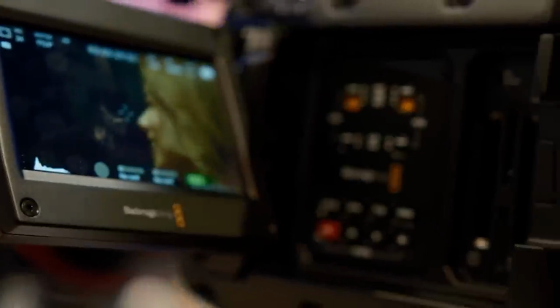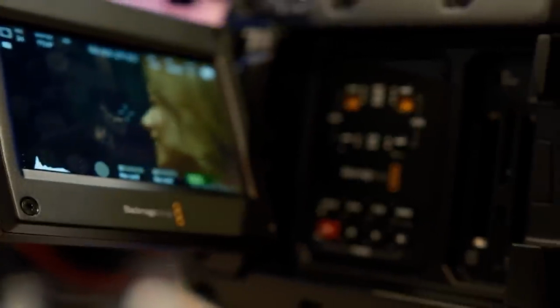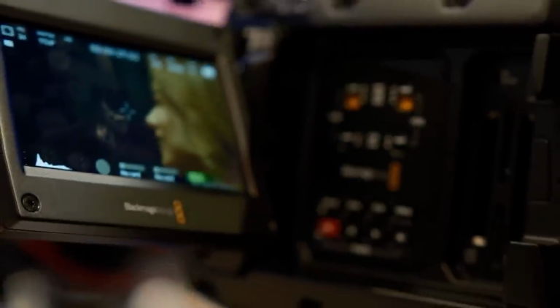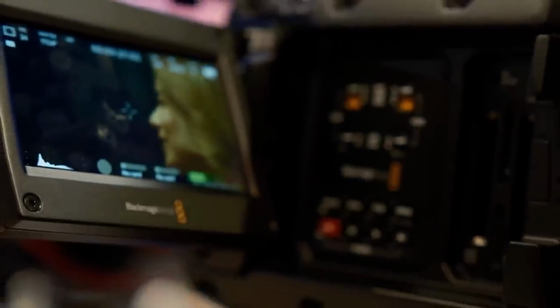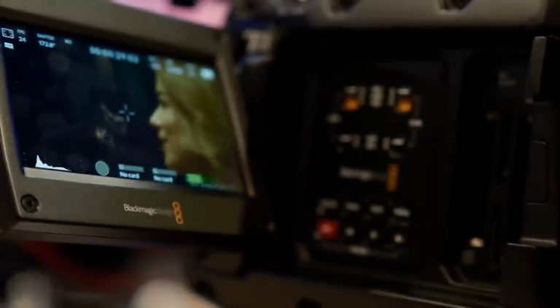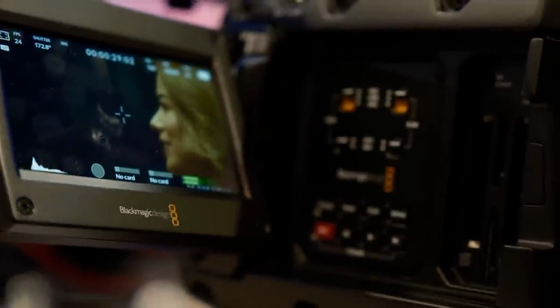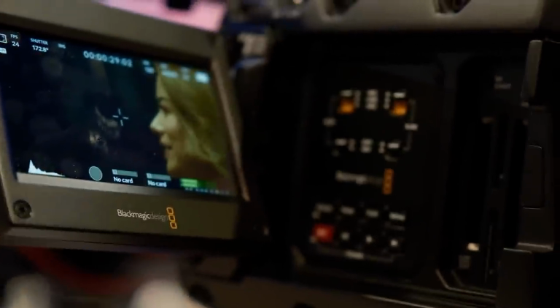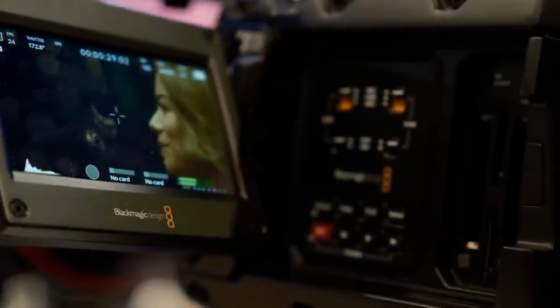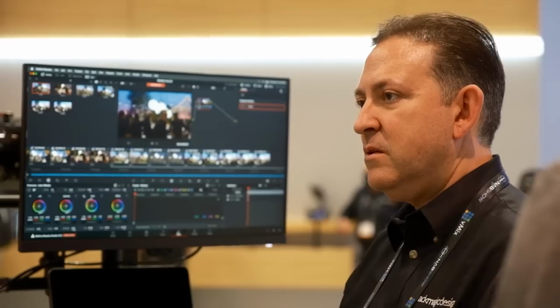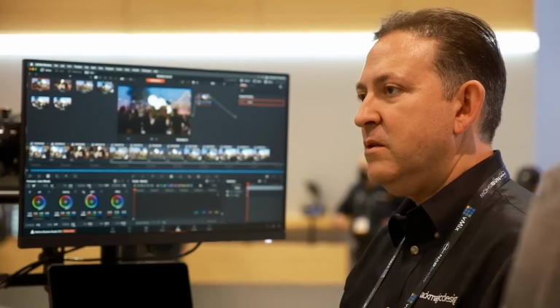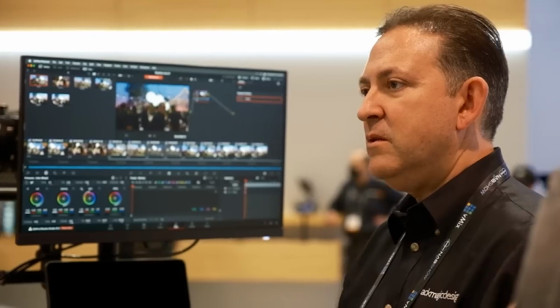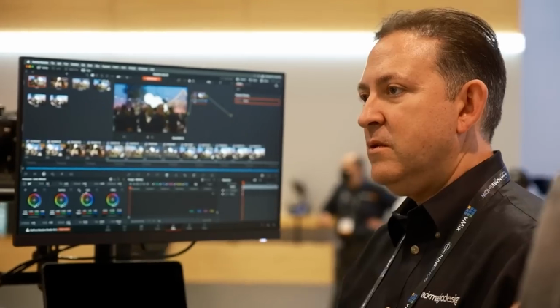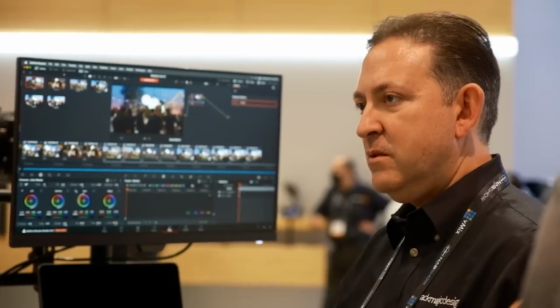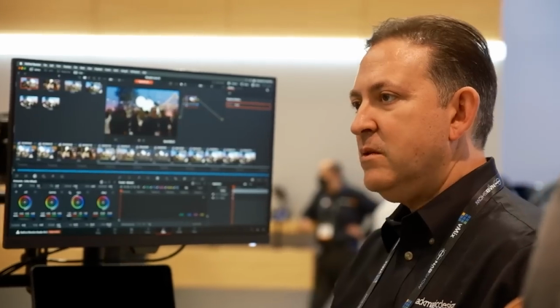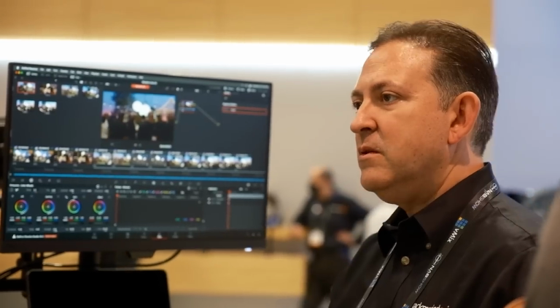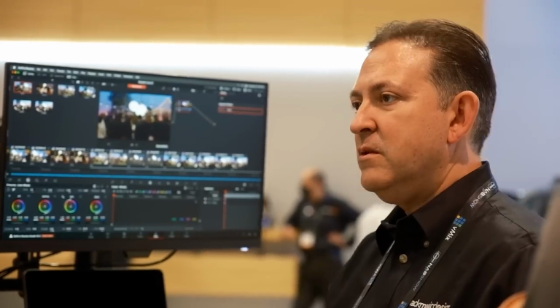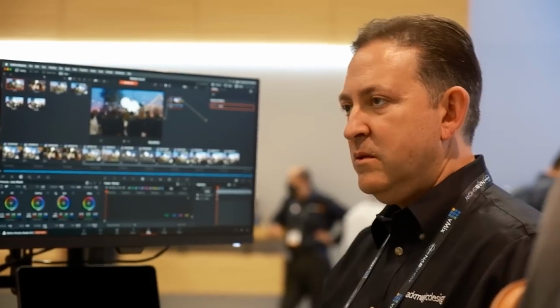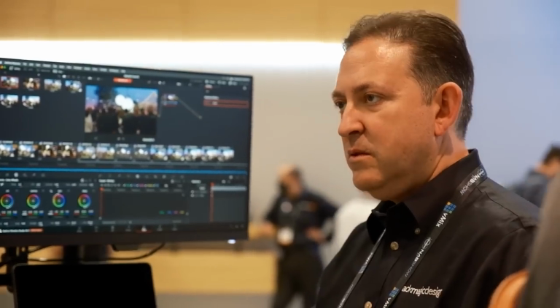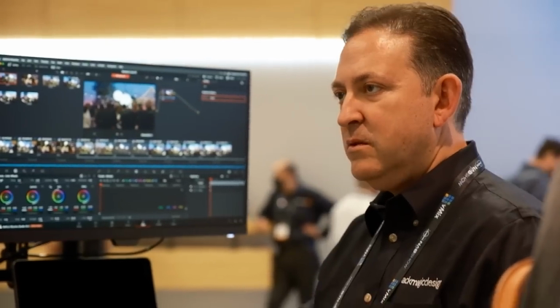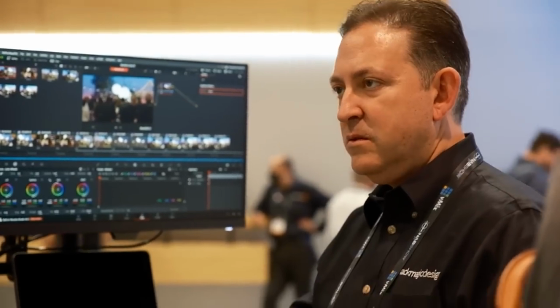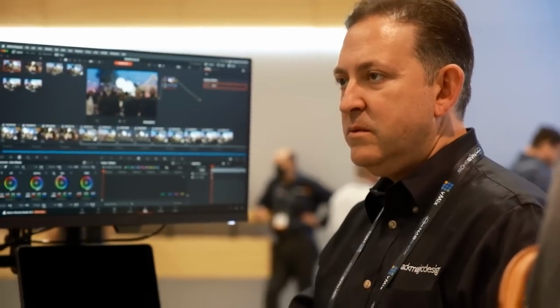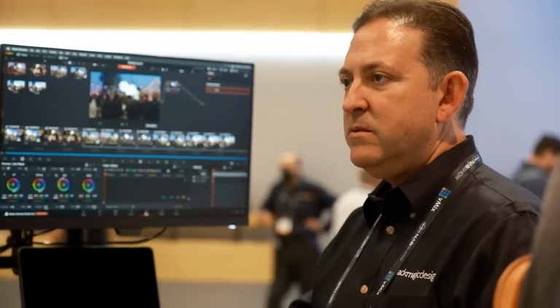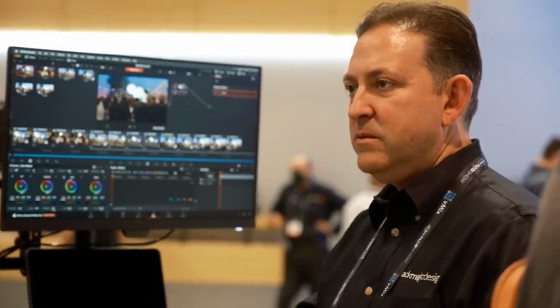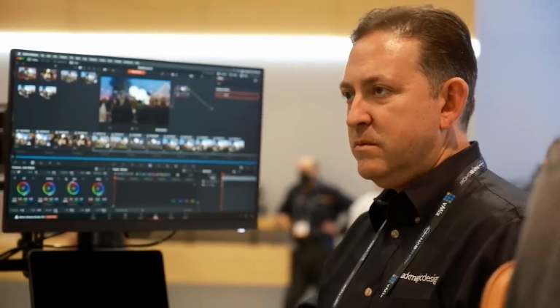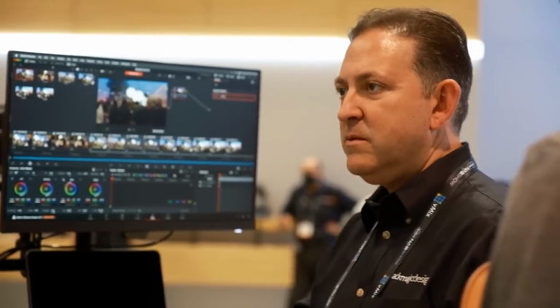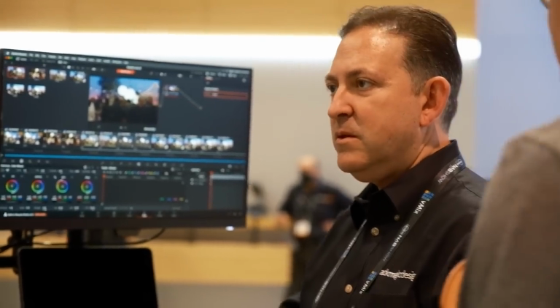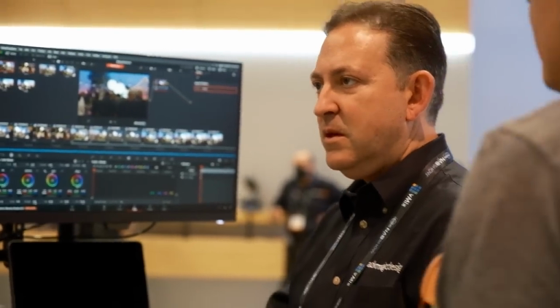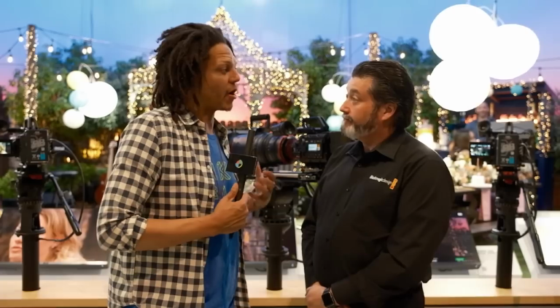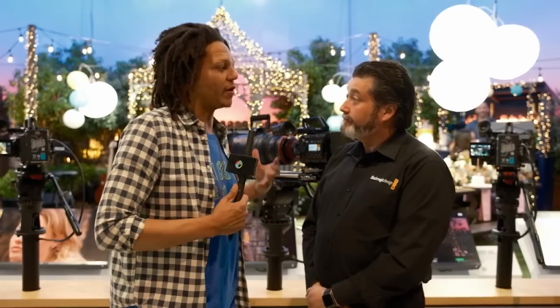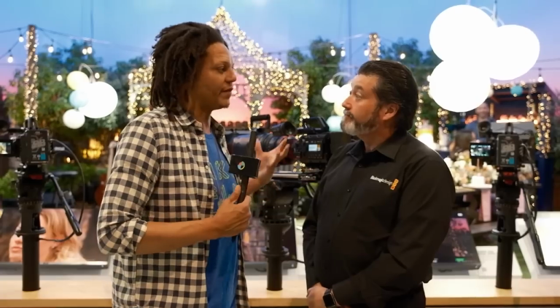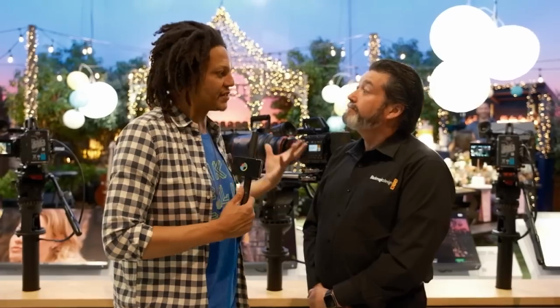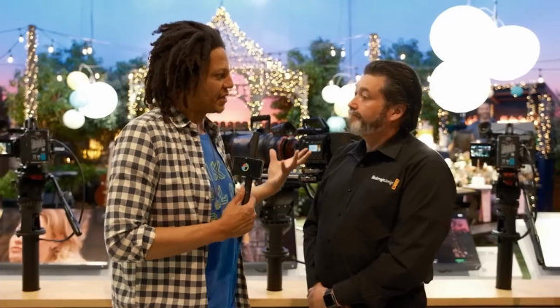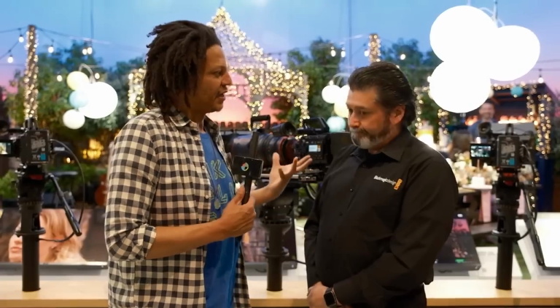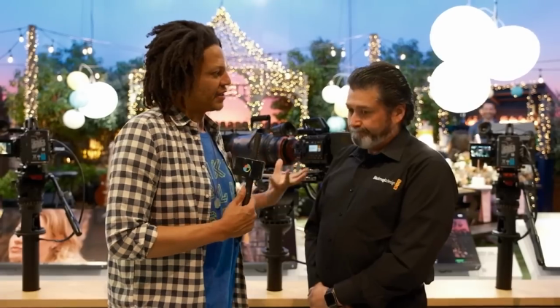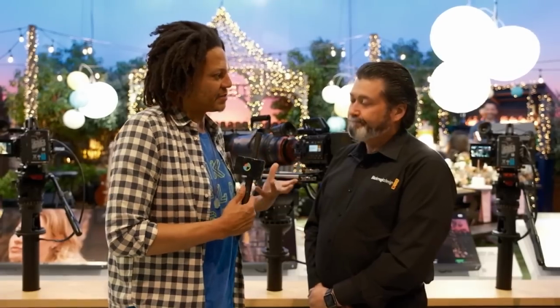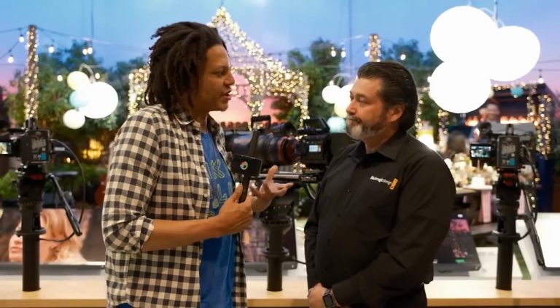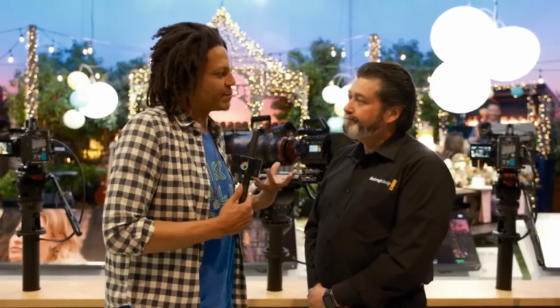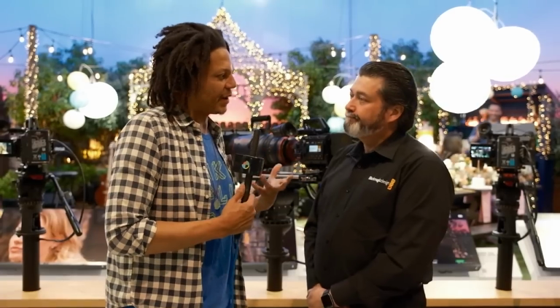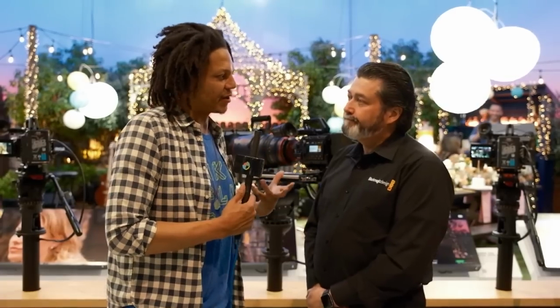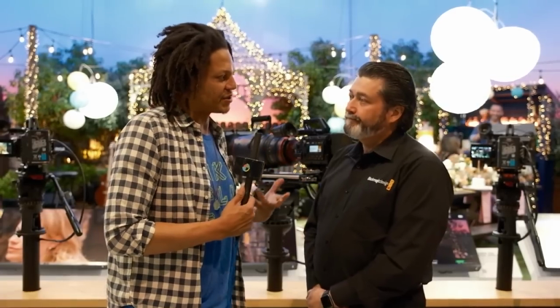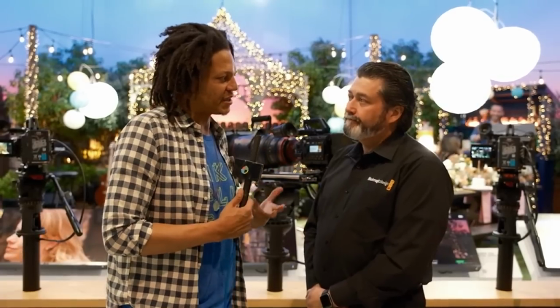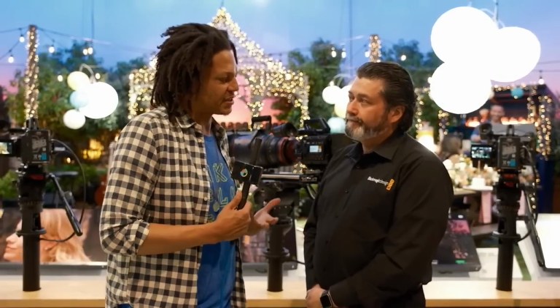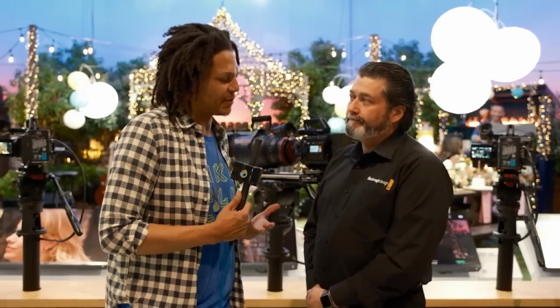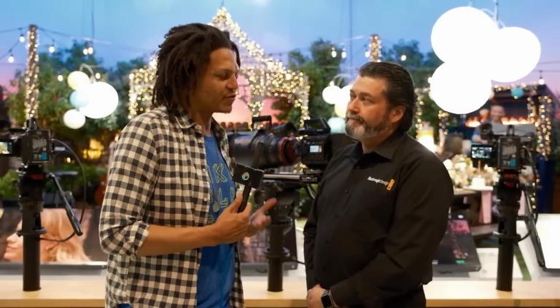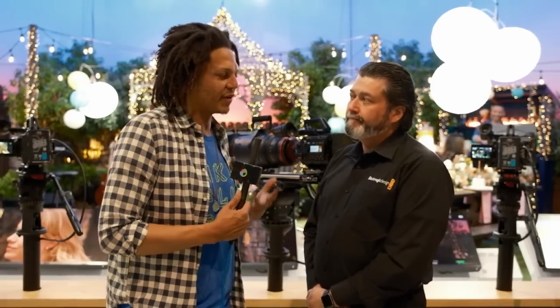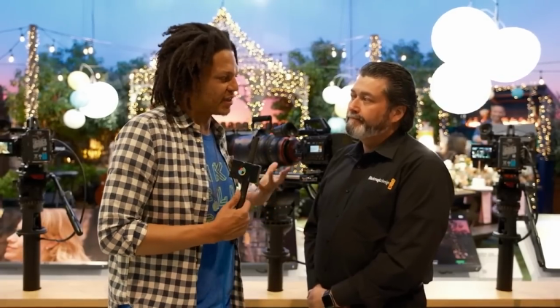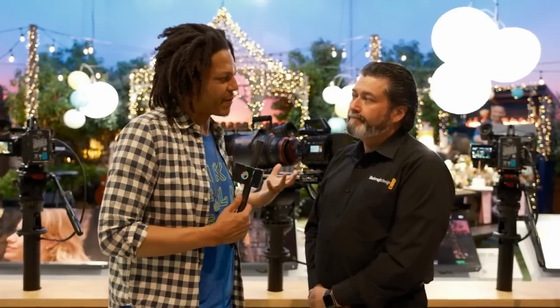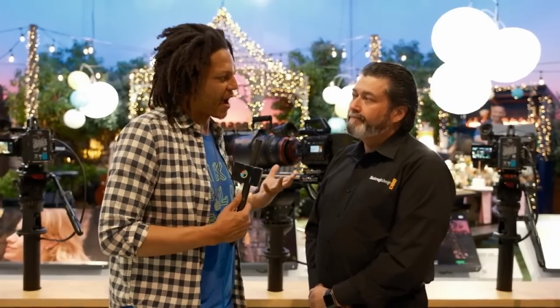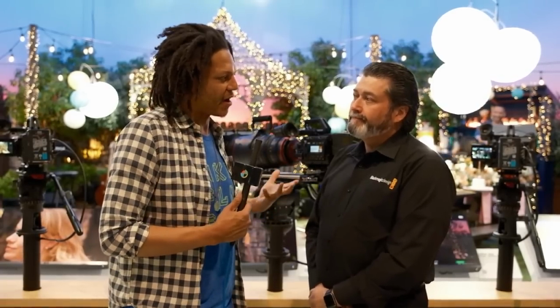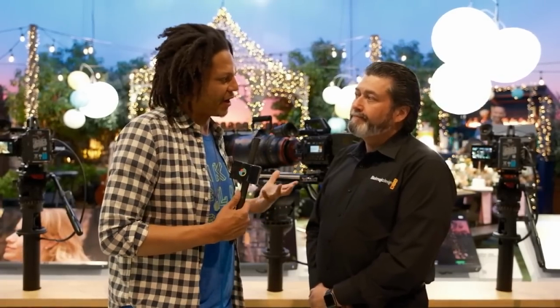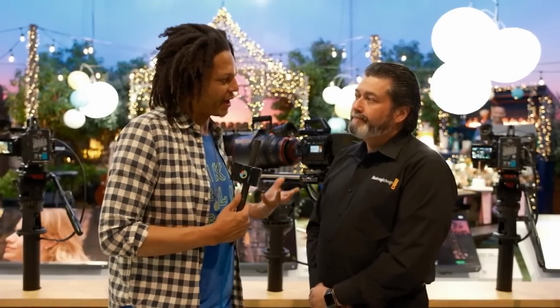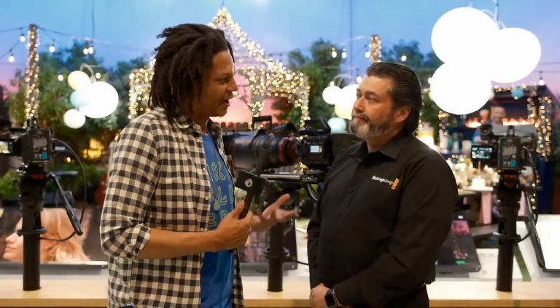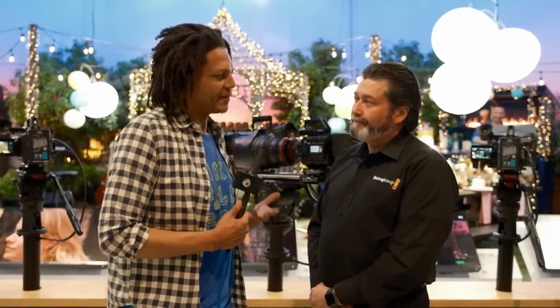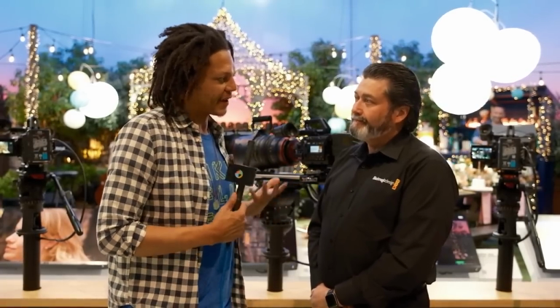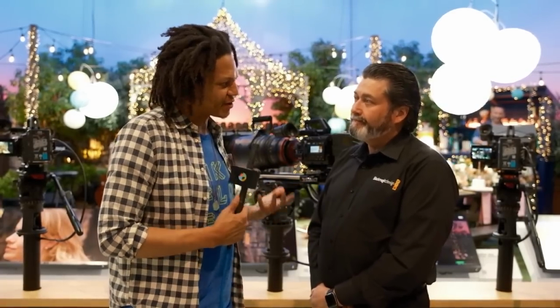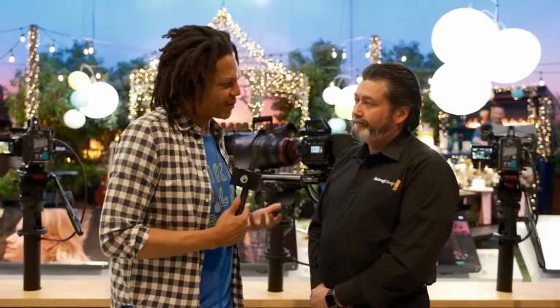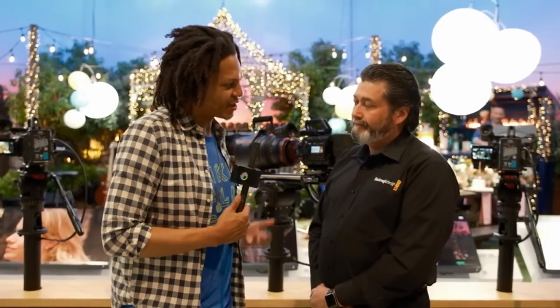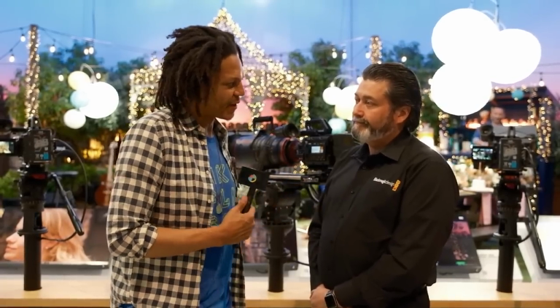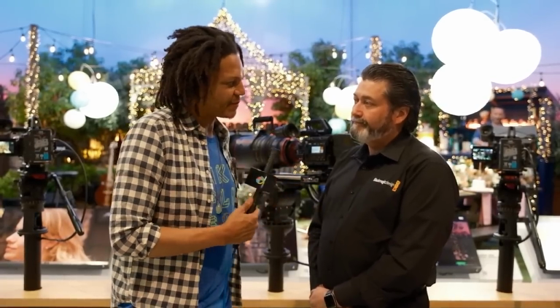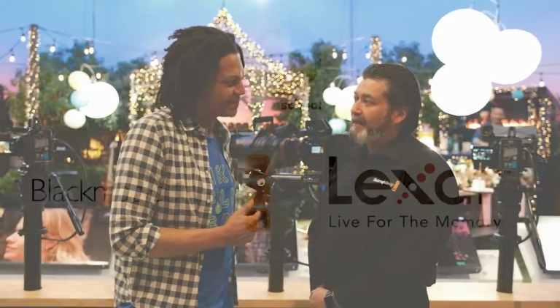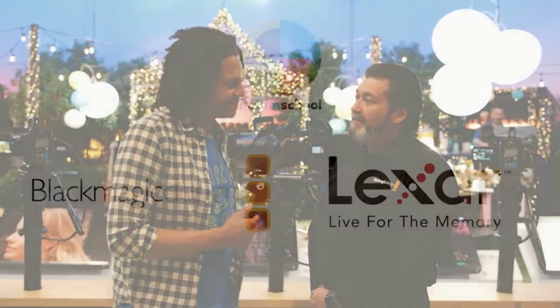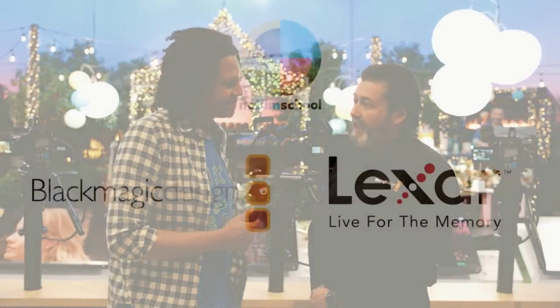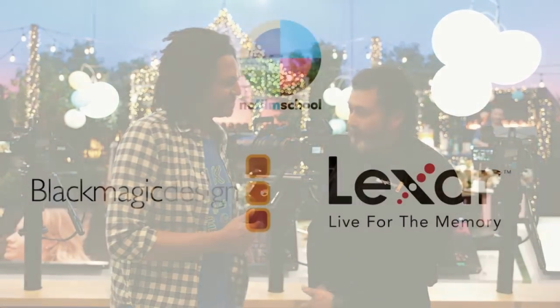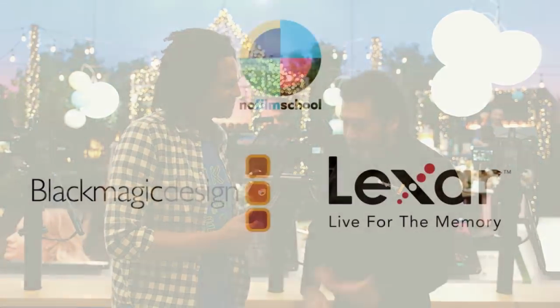That feeling of — this isn't just me doing it, but I'm part of this much bigger system — it's really inspiring. Thank you so much, Bob. Thank you.